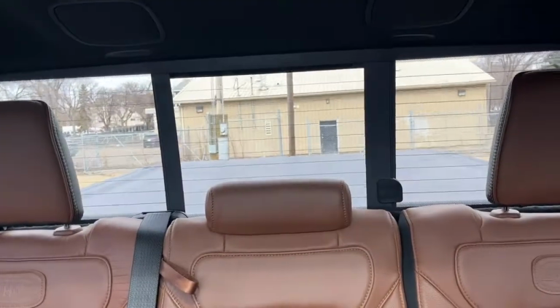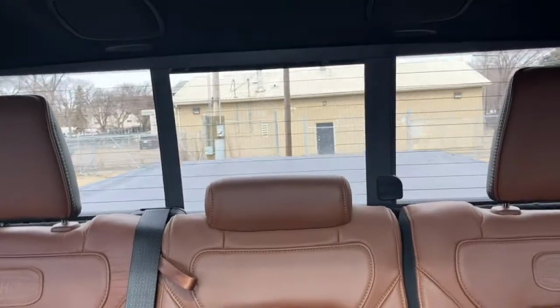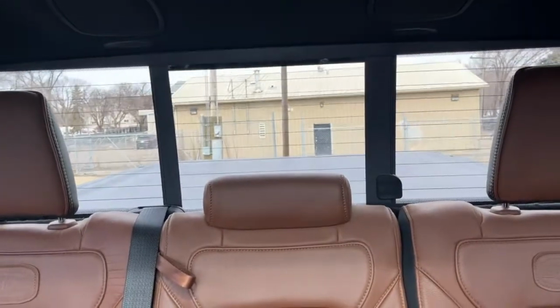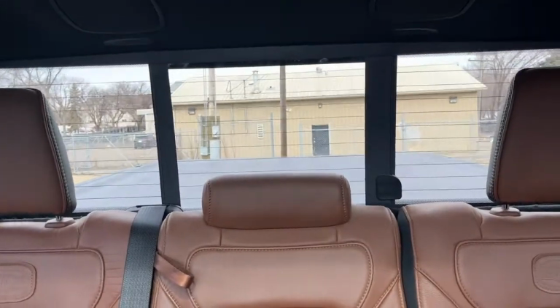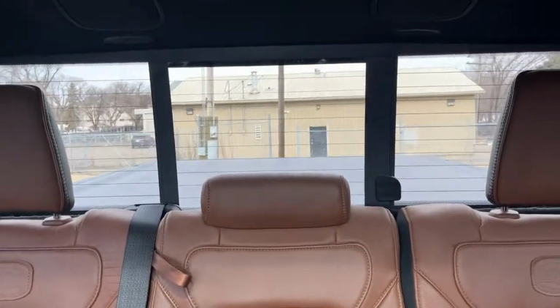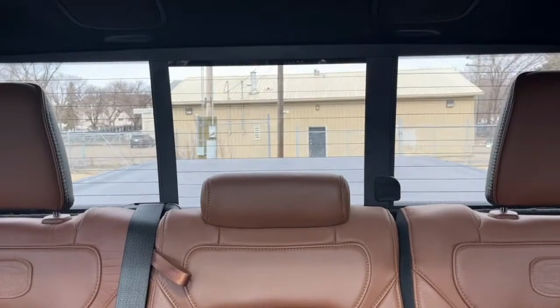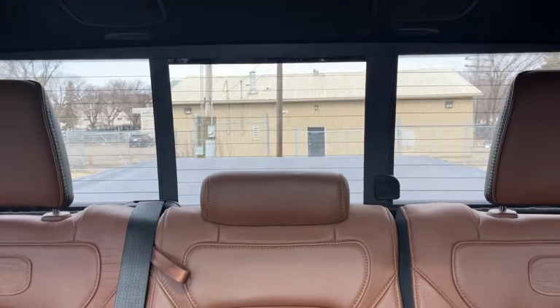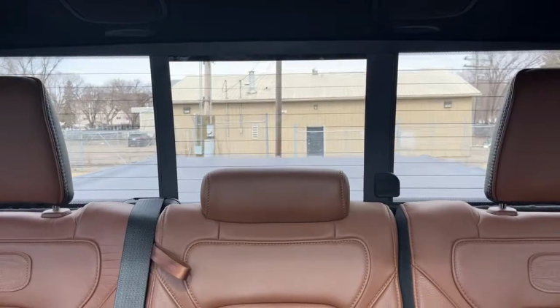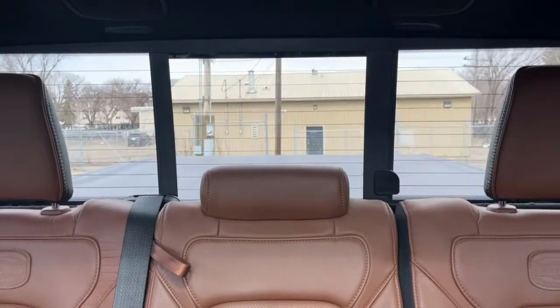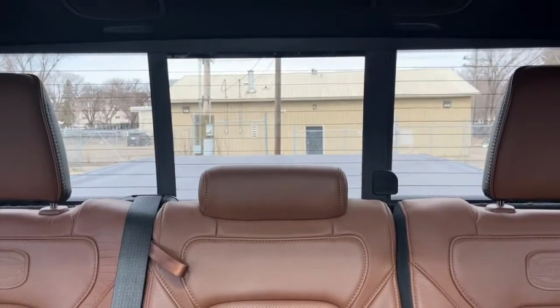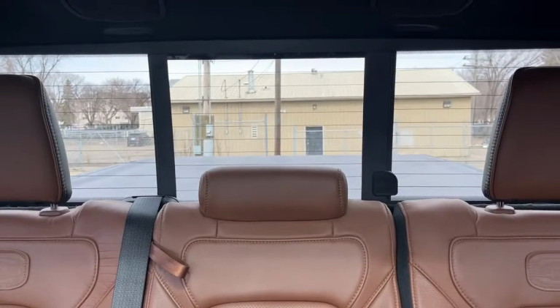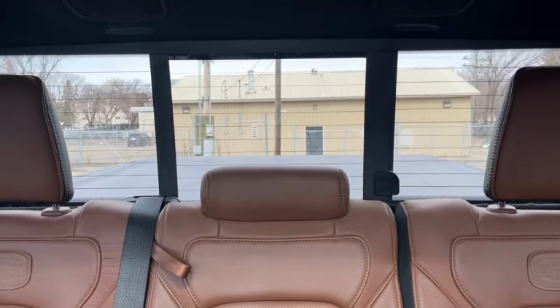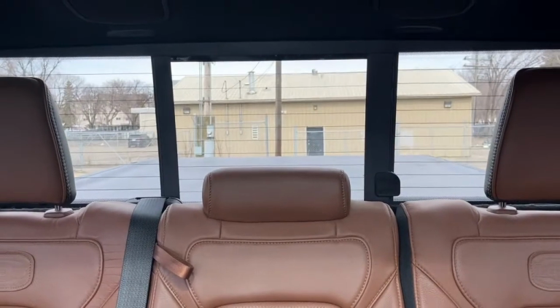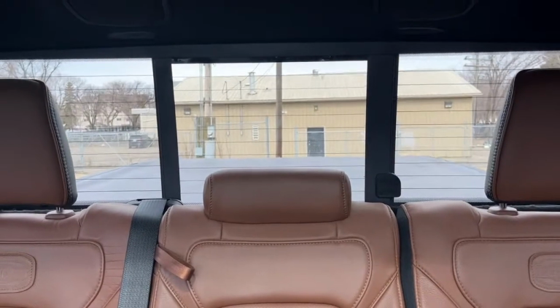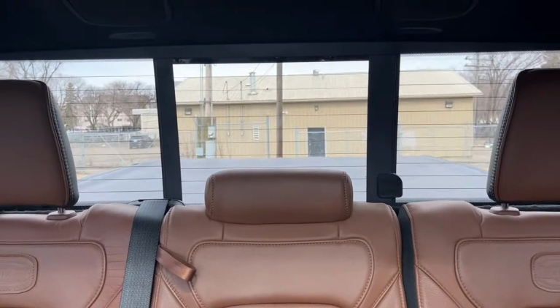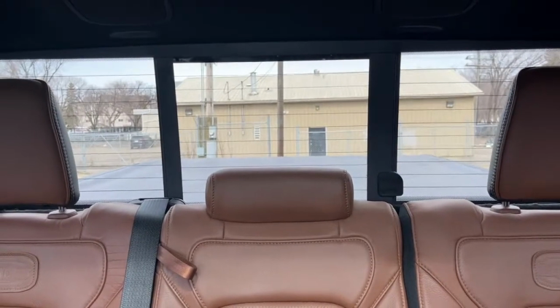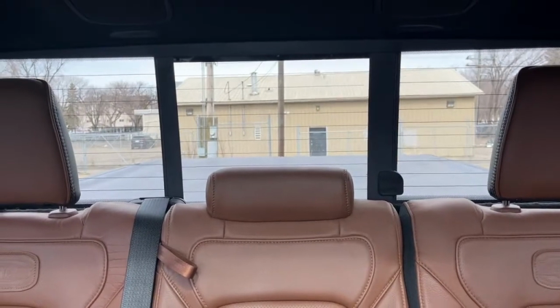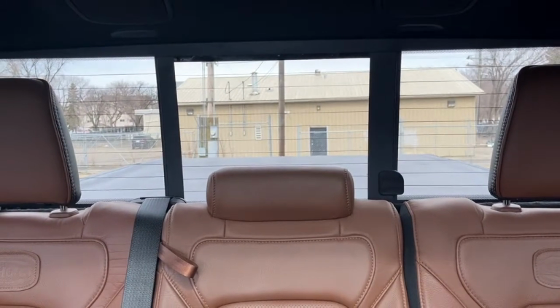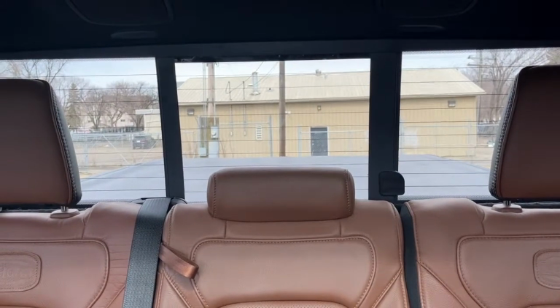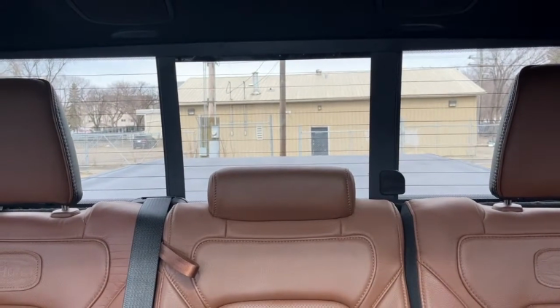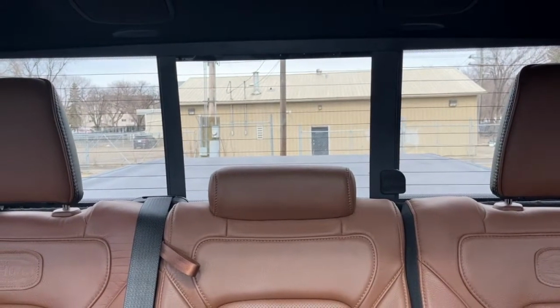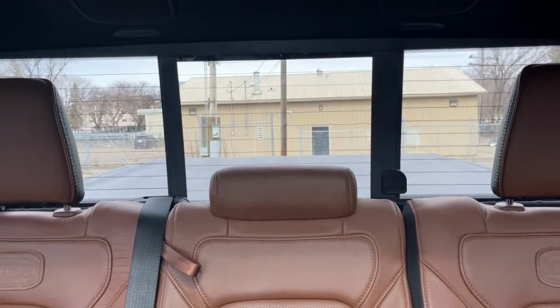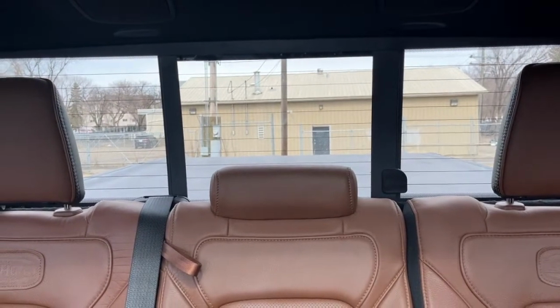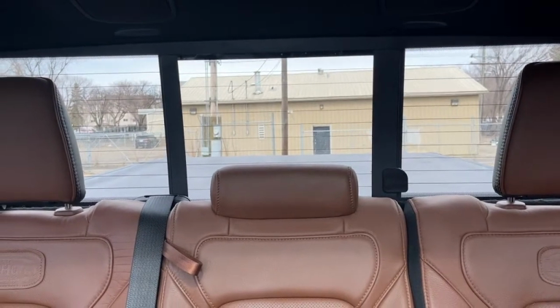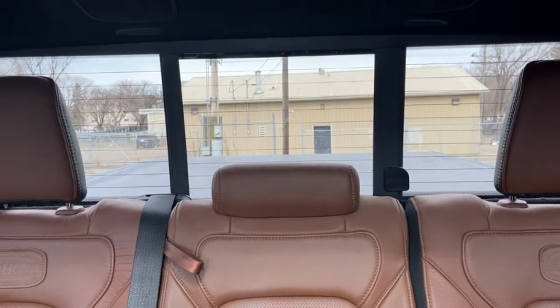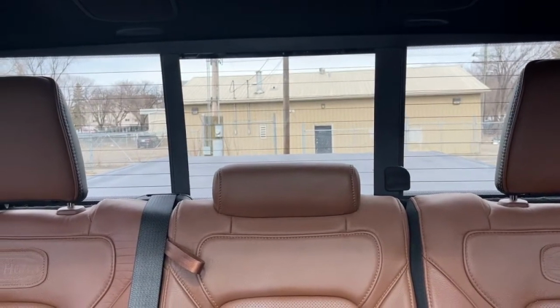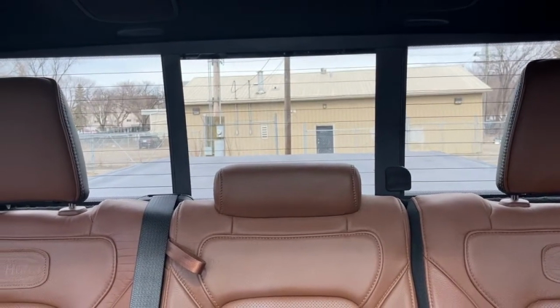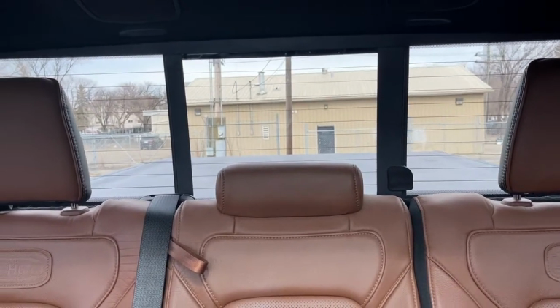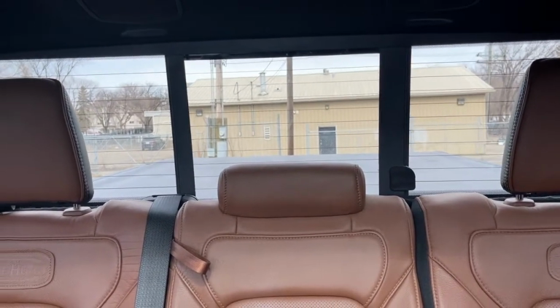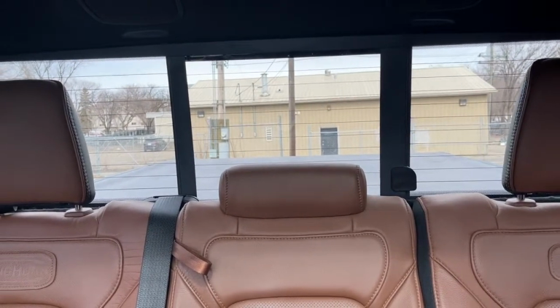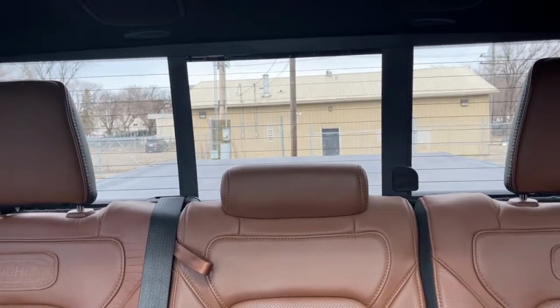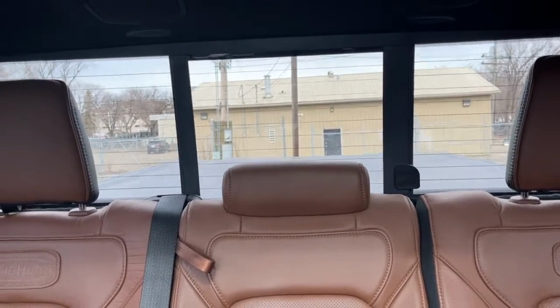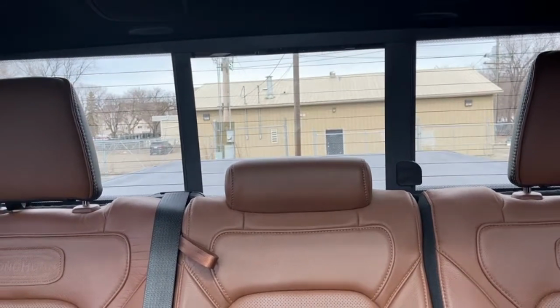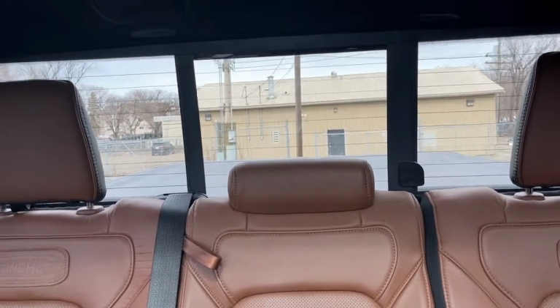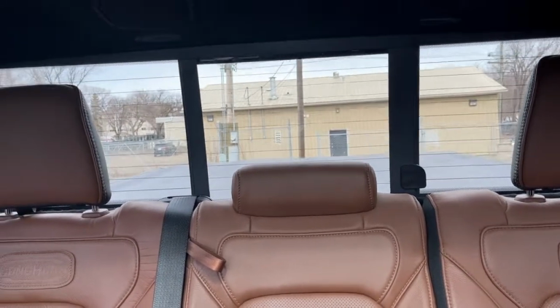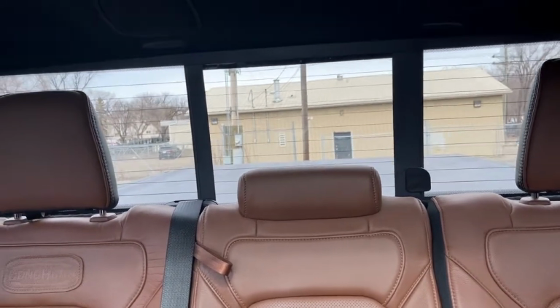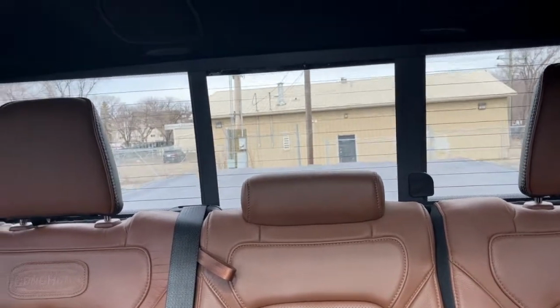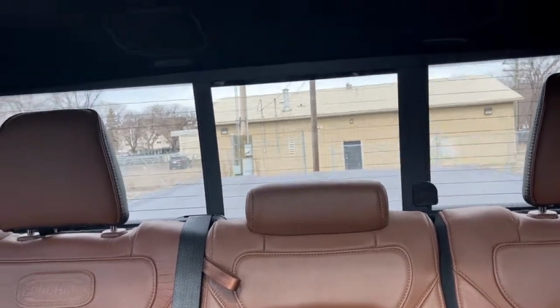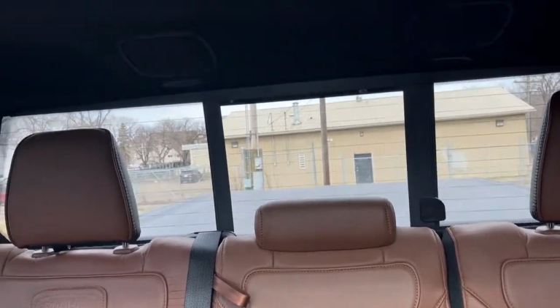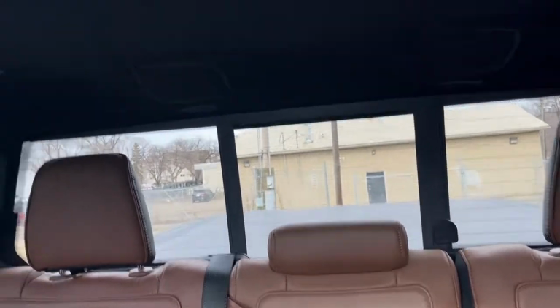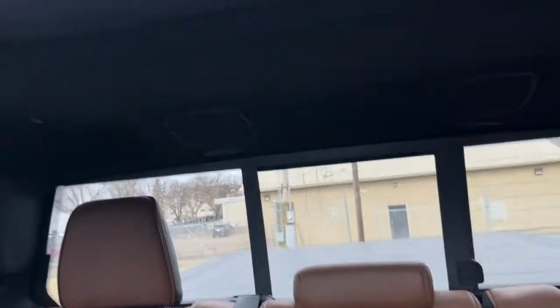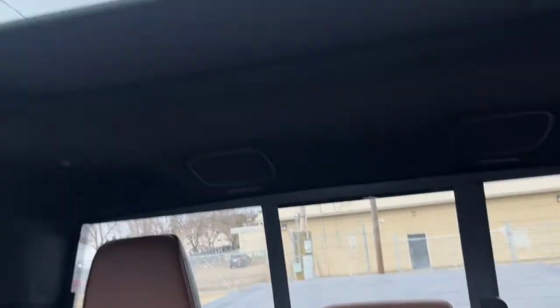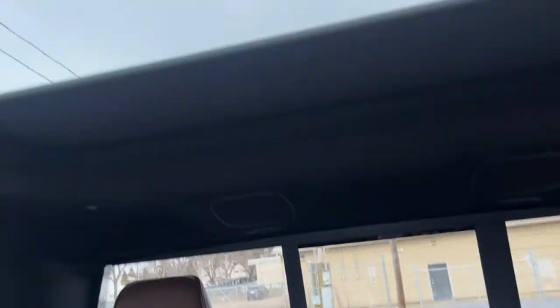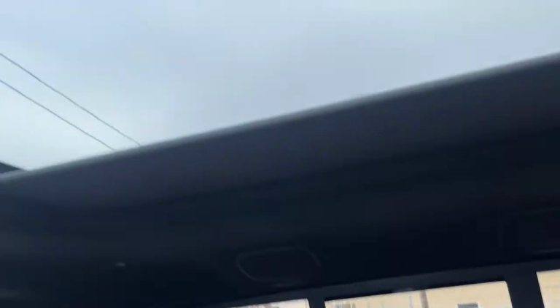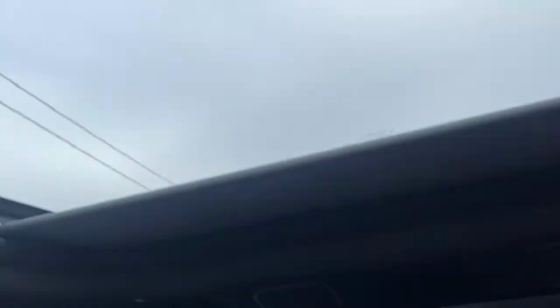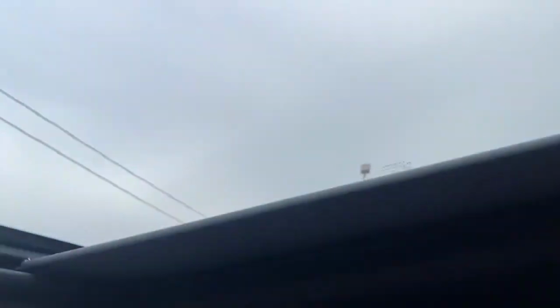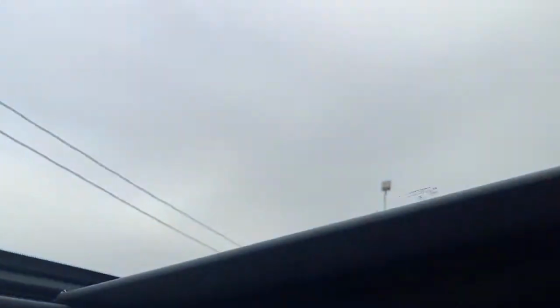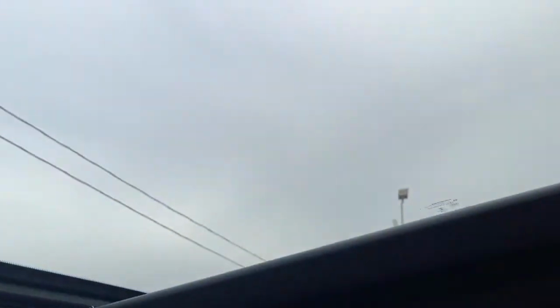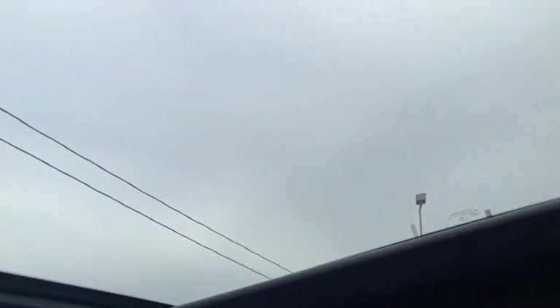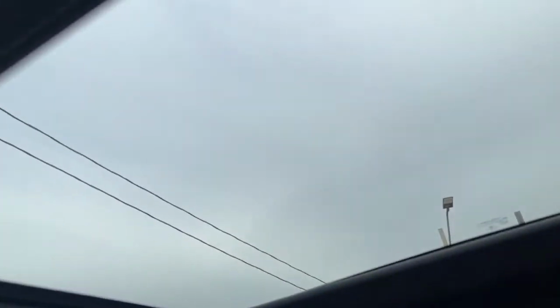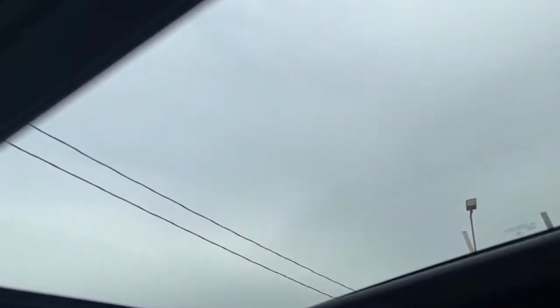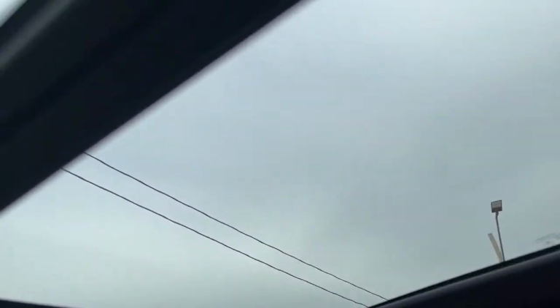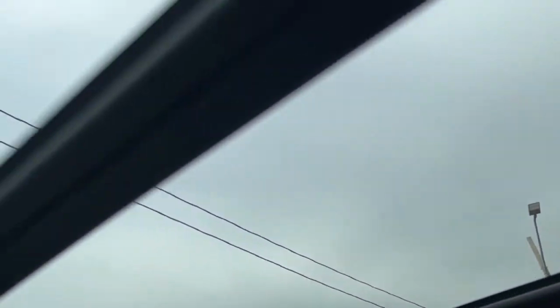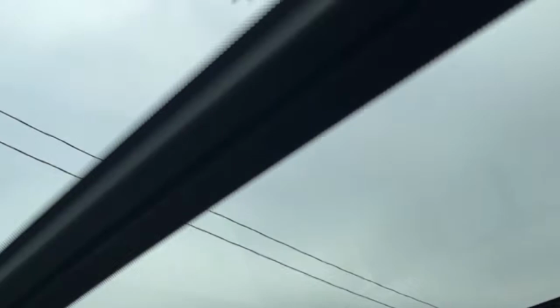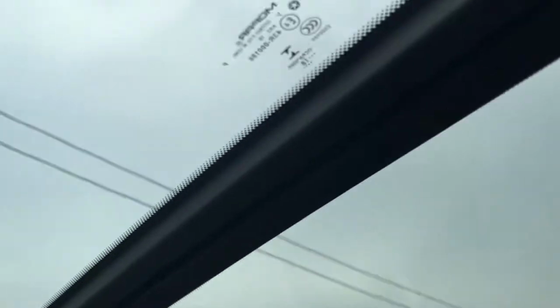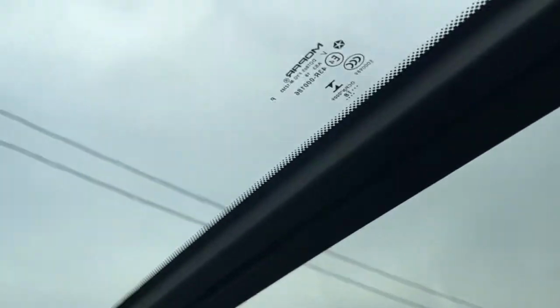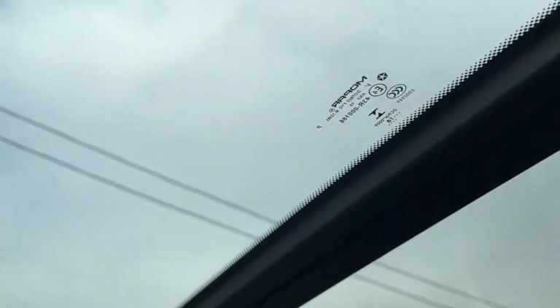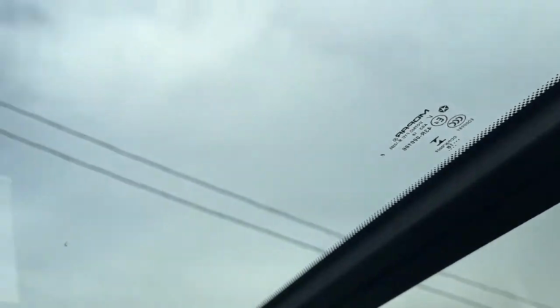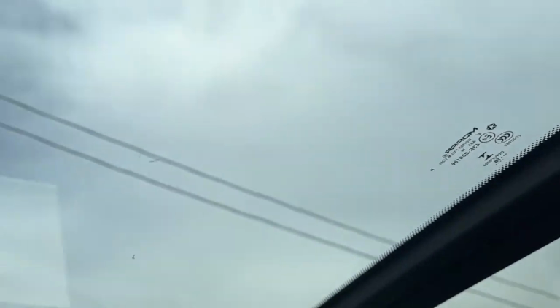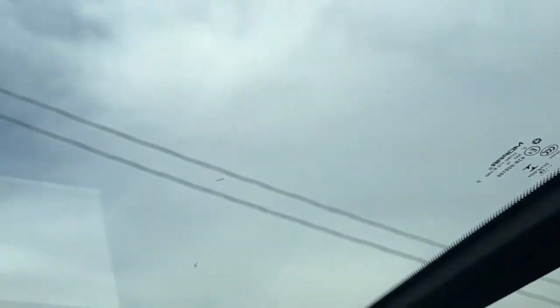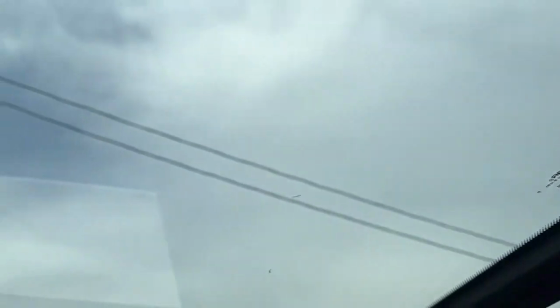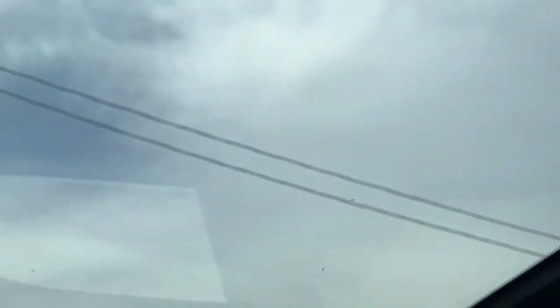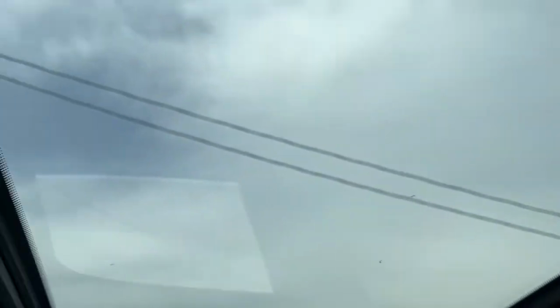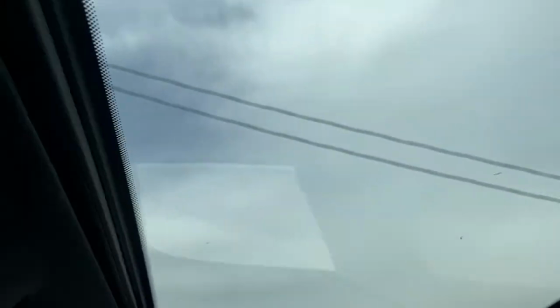And a power sliding rear window with a defroster, and lastly the power moonroof.